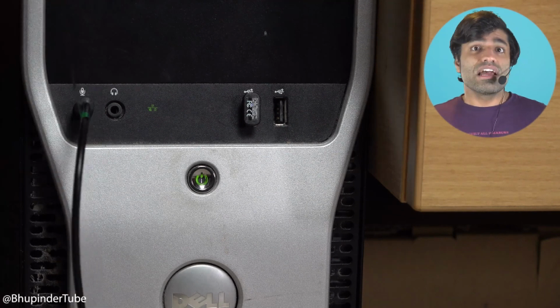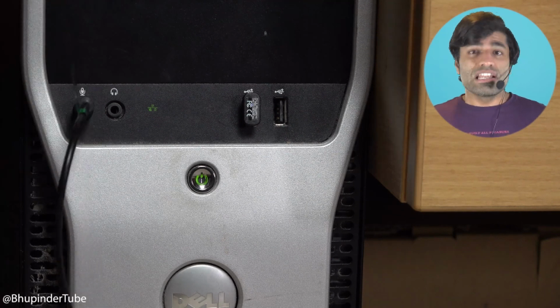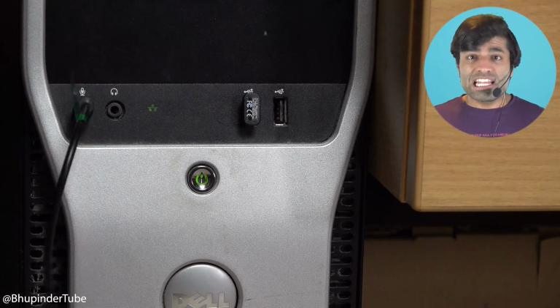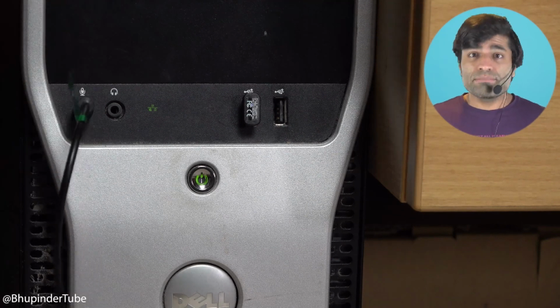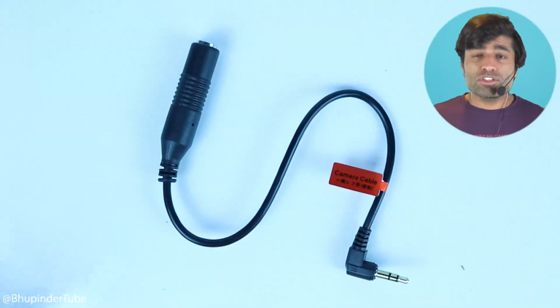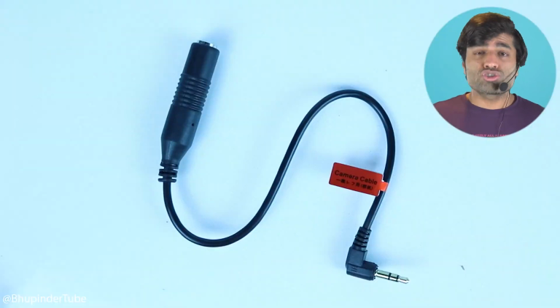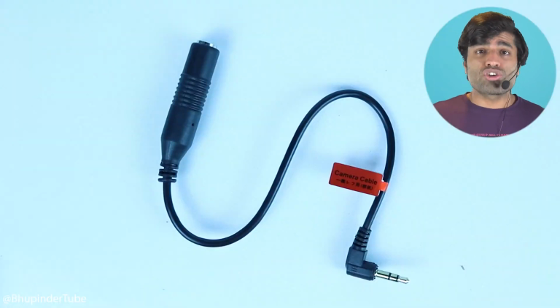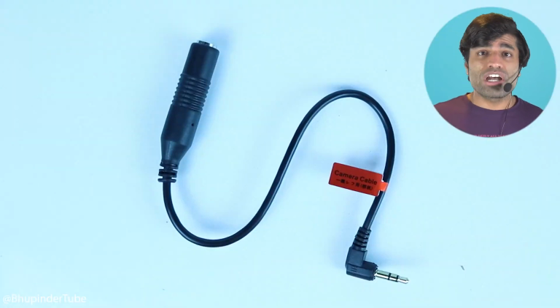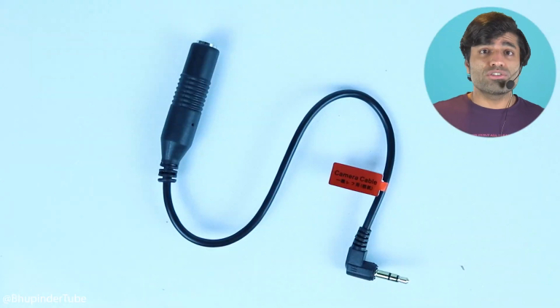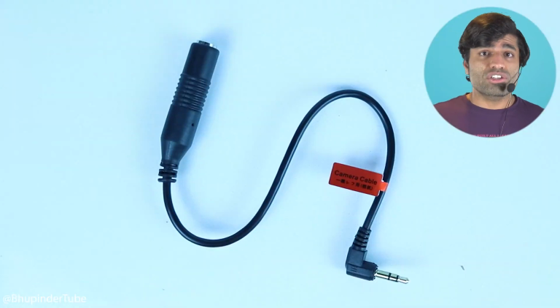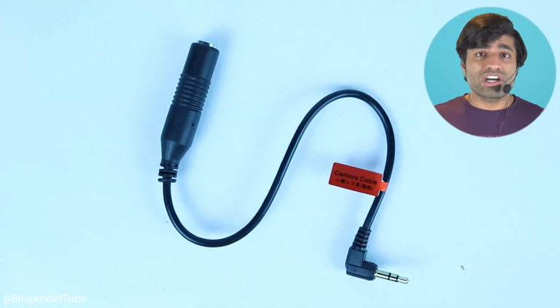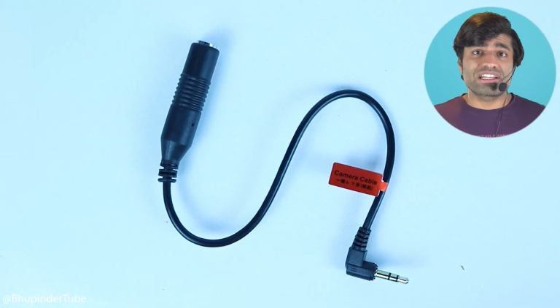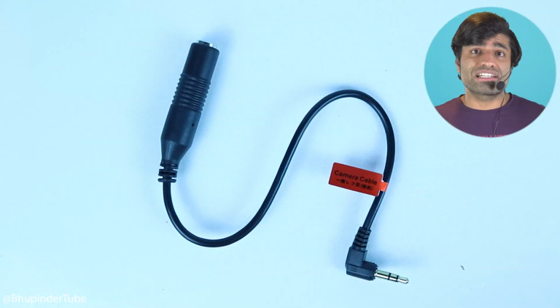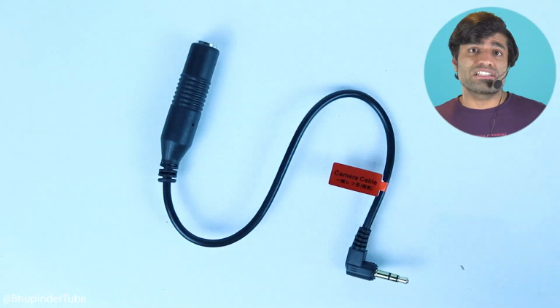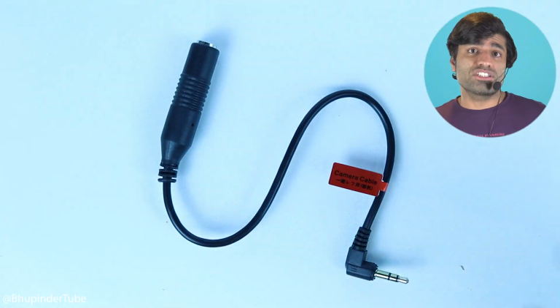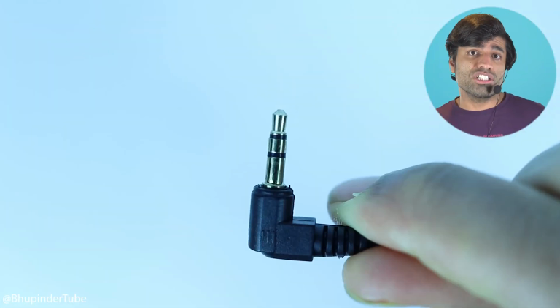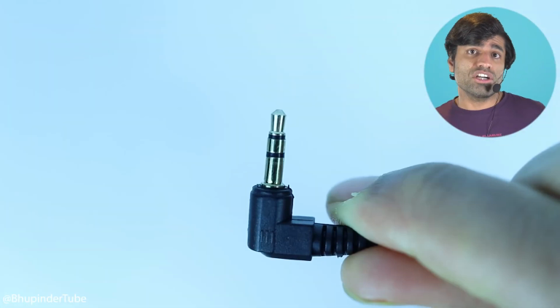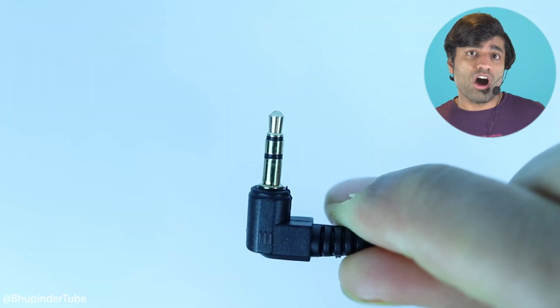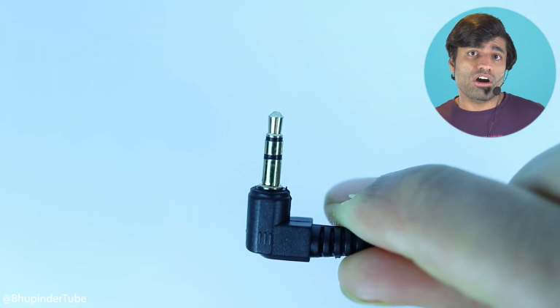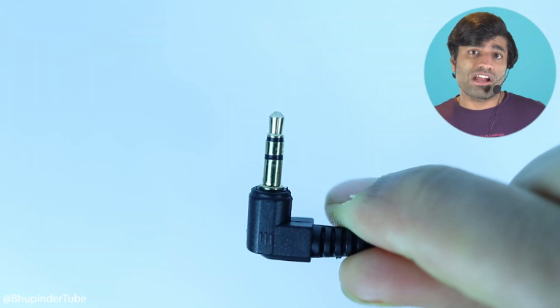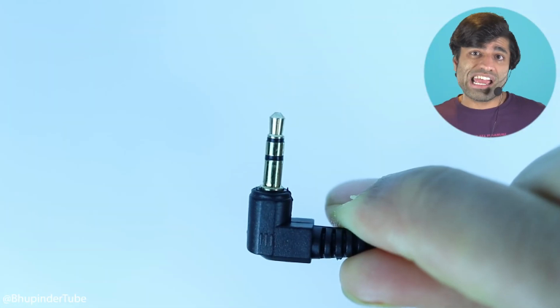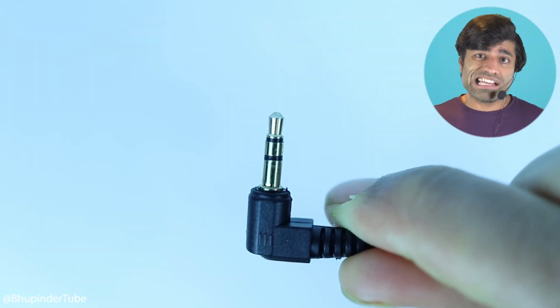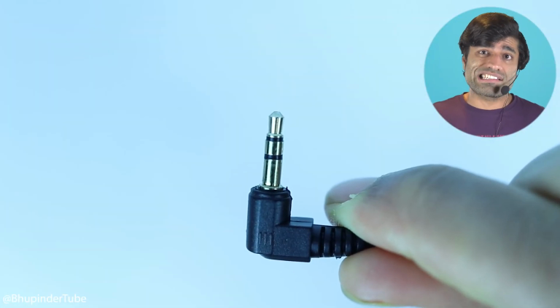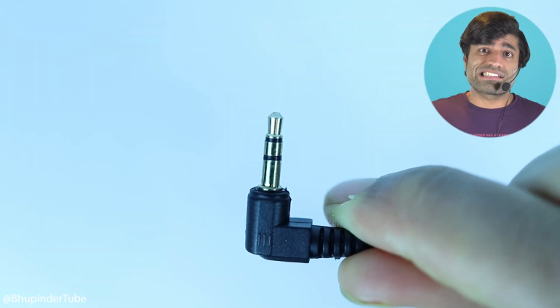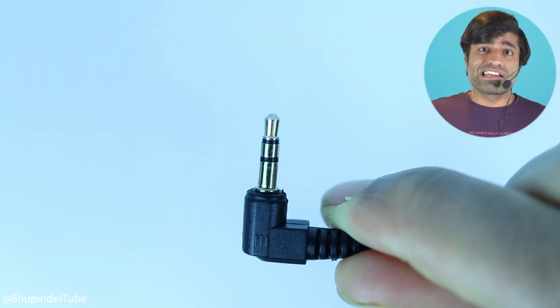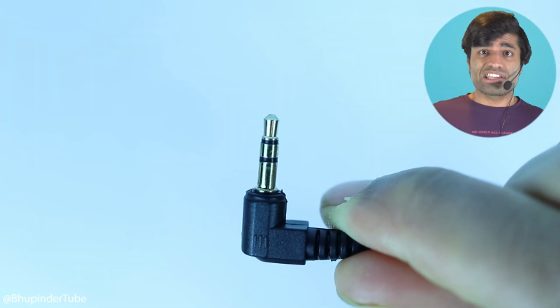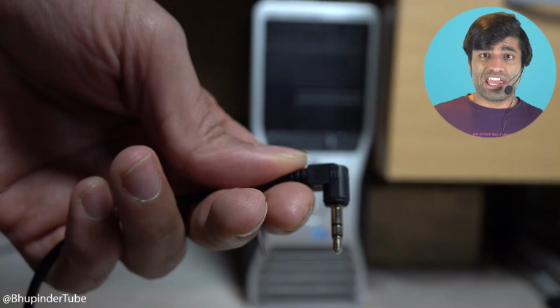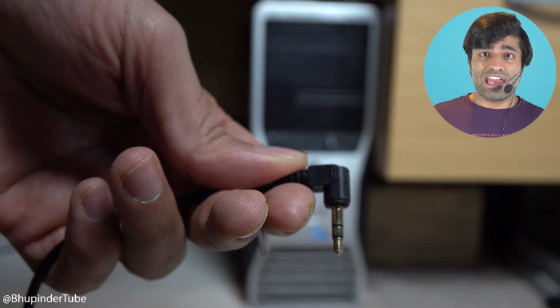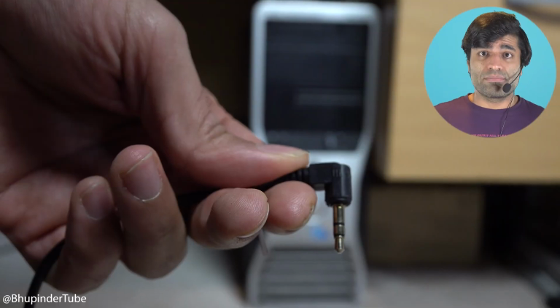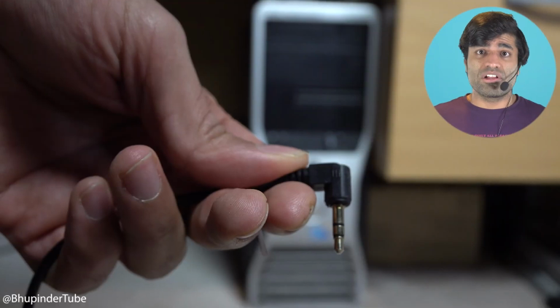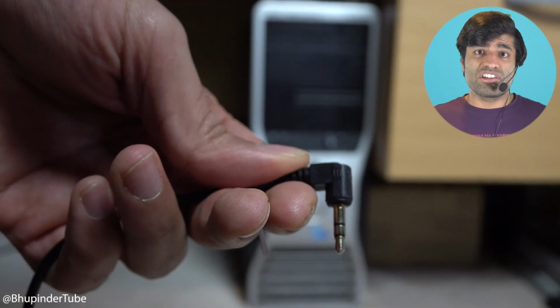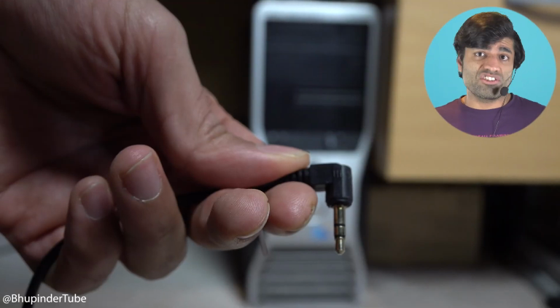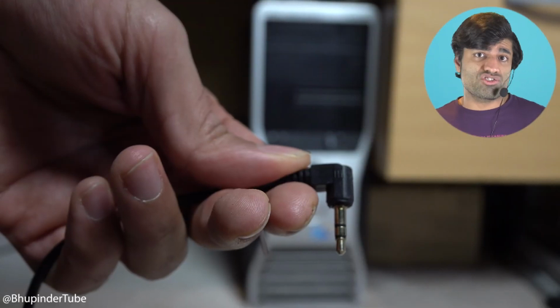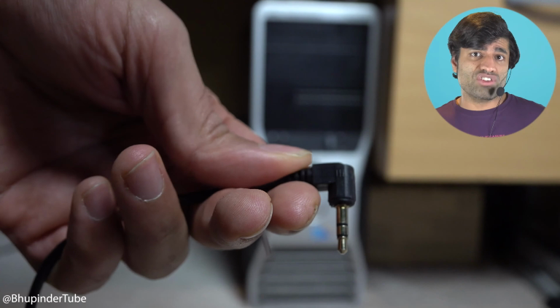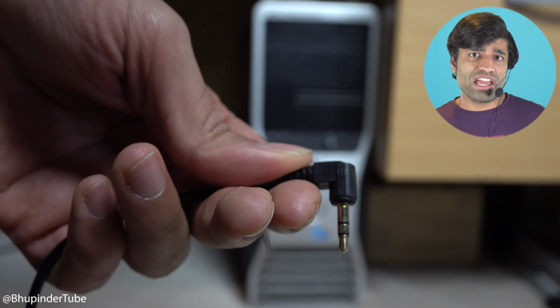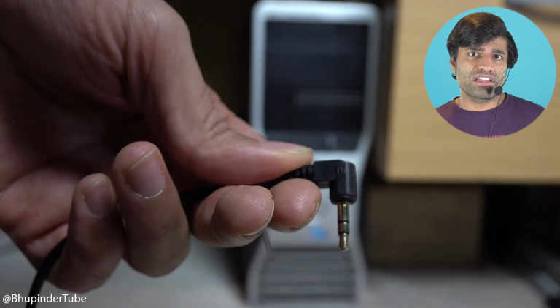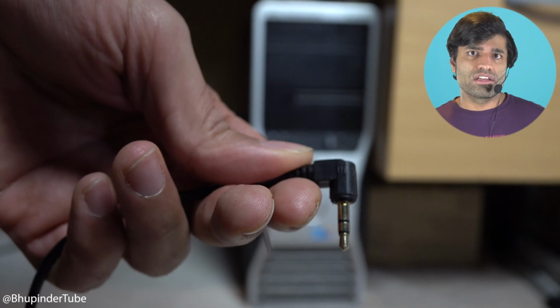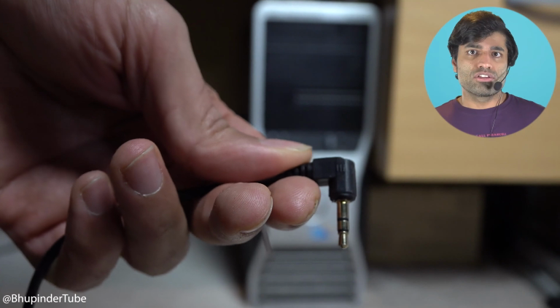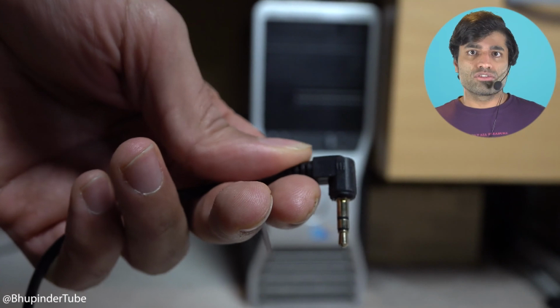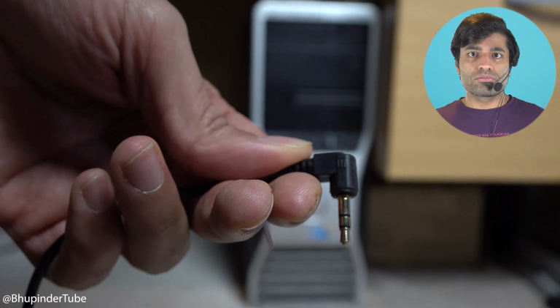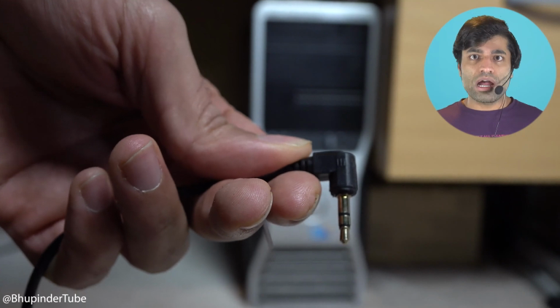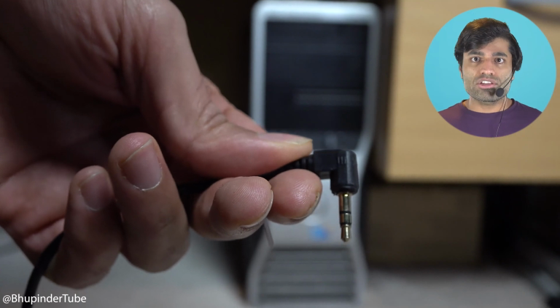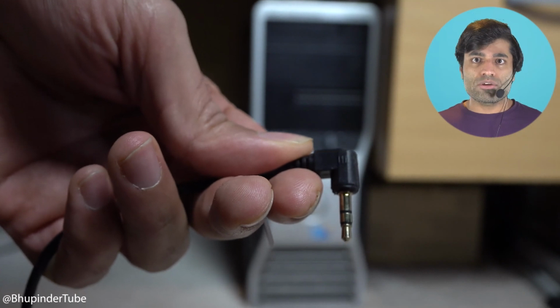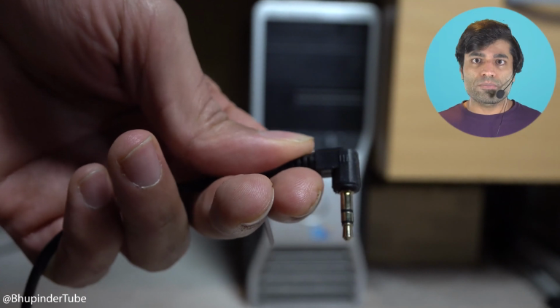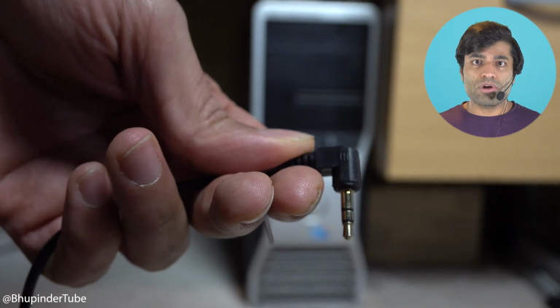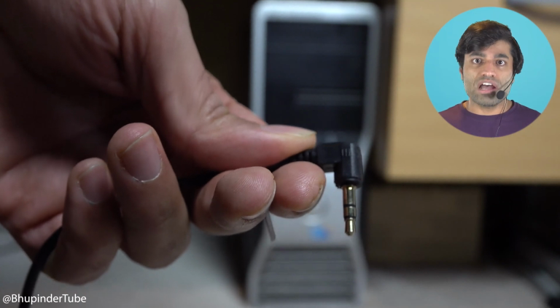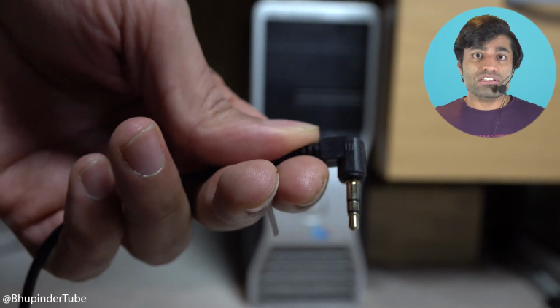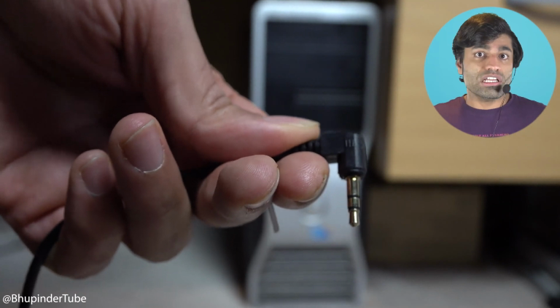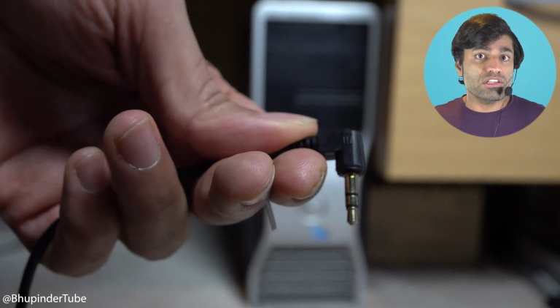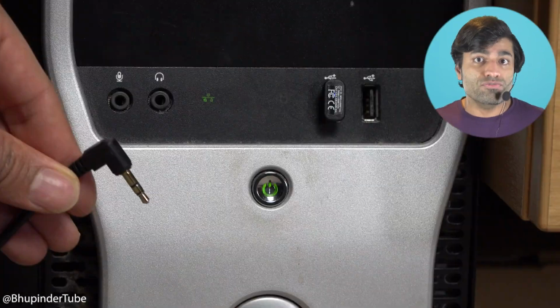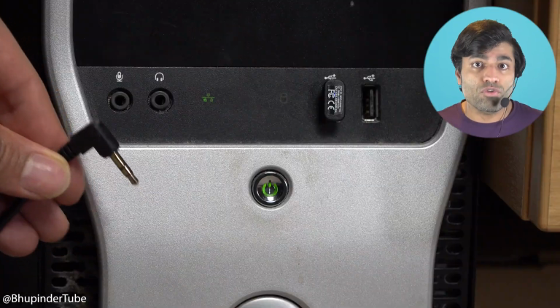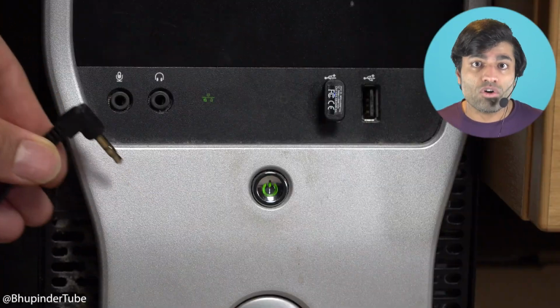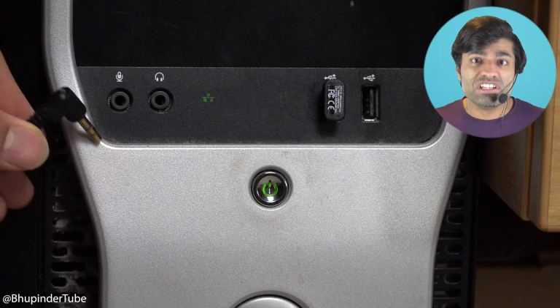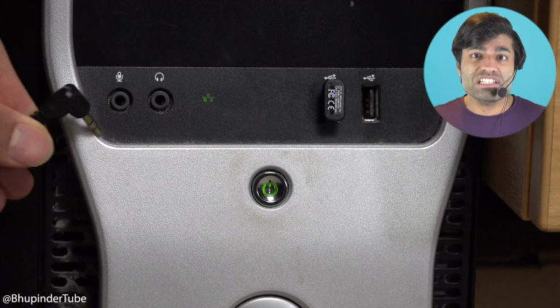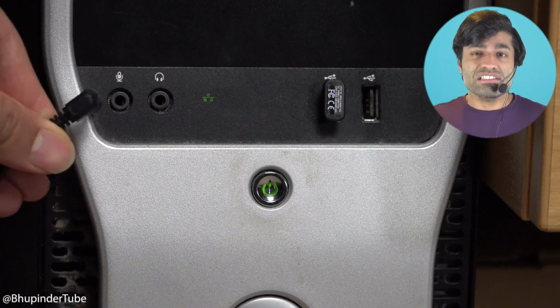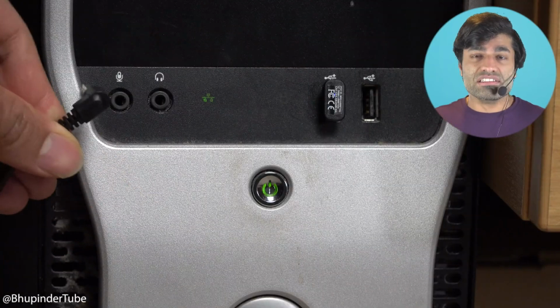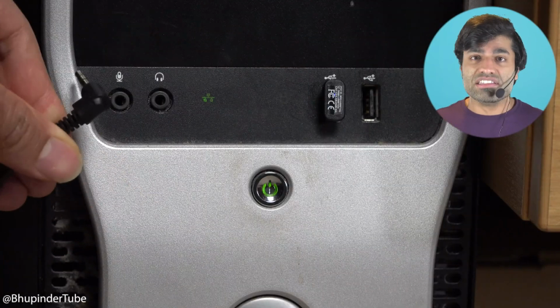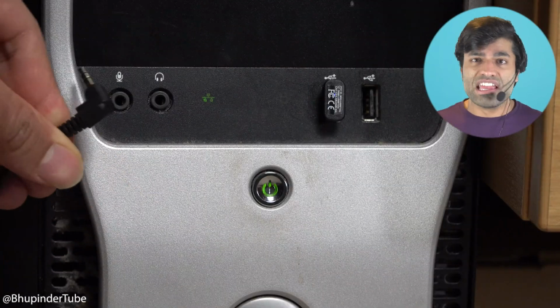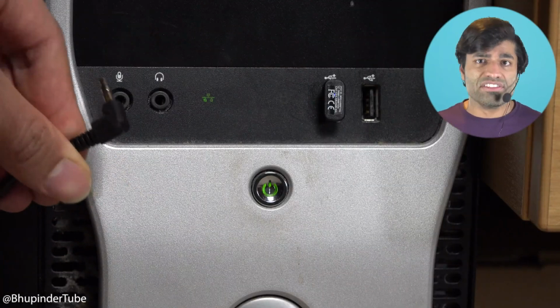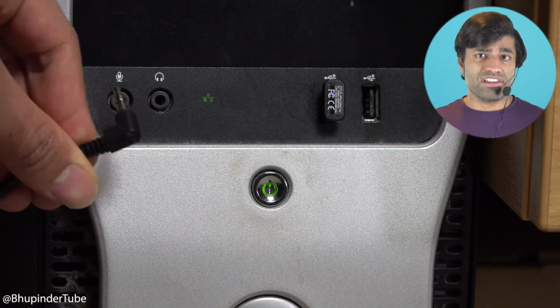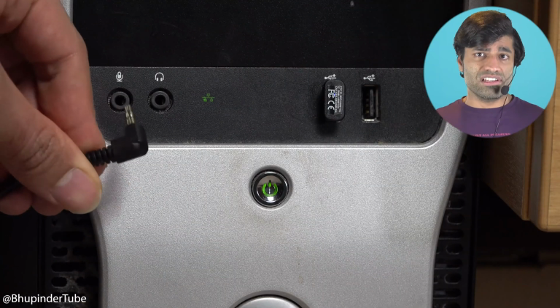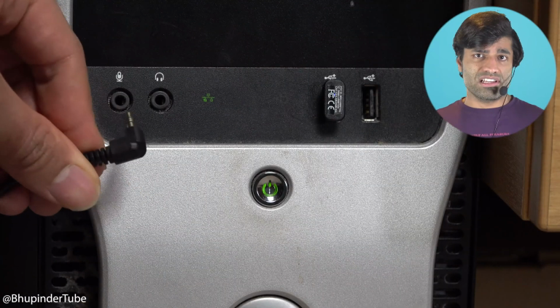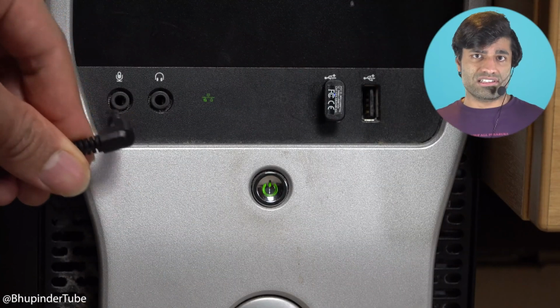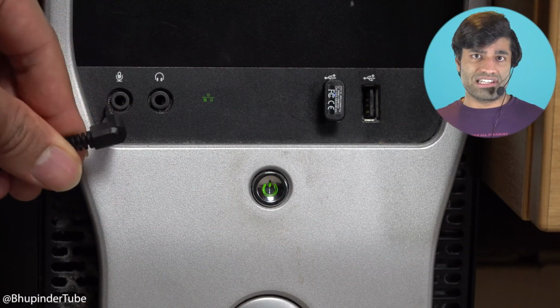I was about to lose all hope until I decided to try connecting the TRS cable instead. To my surprise, it worked instantaneously.